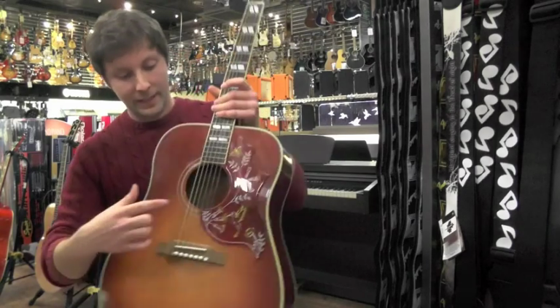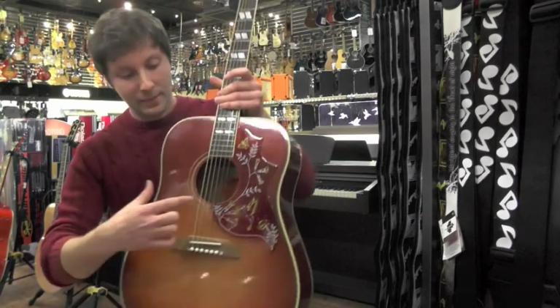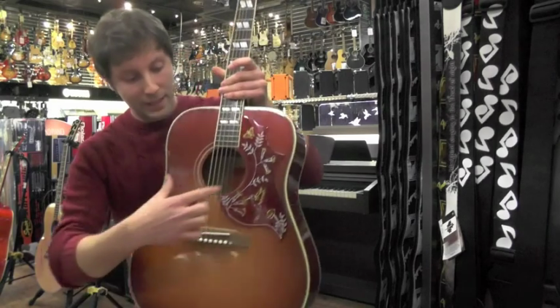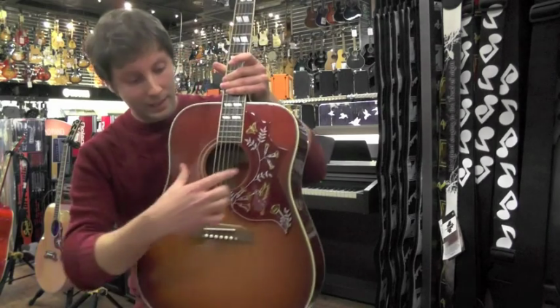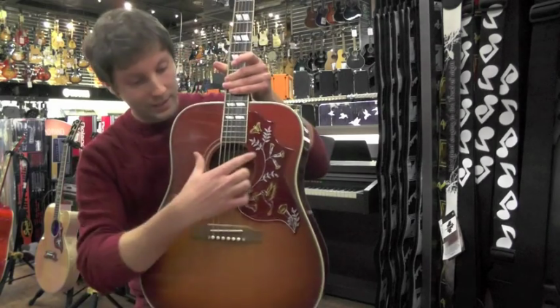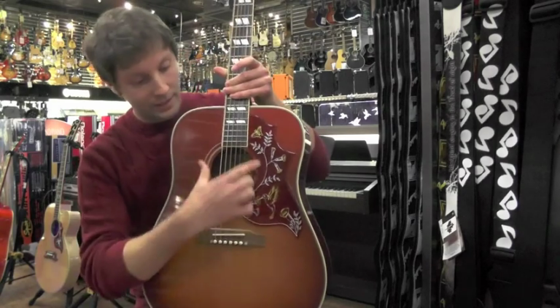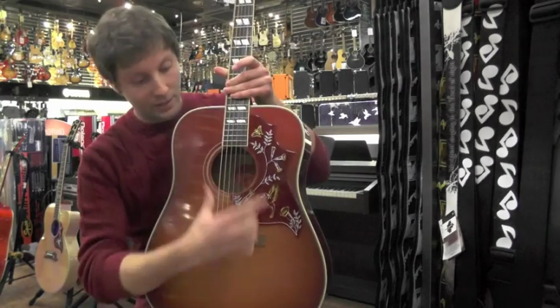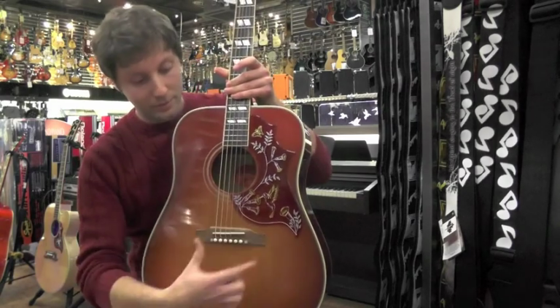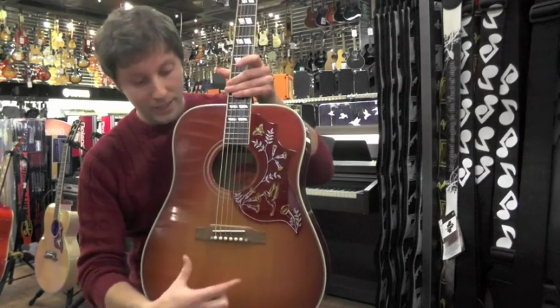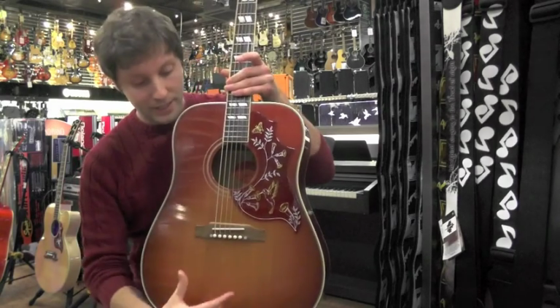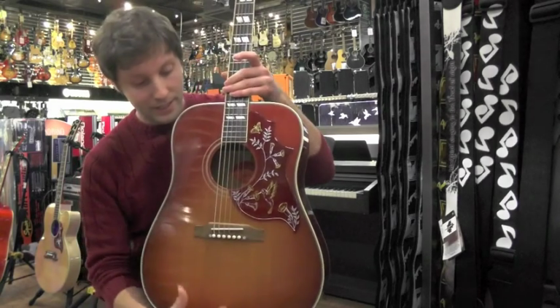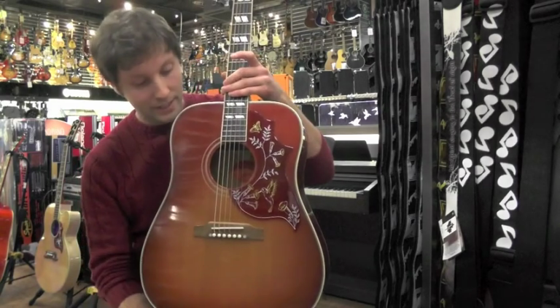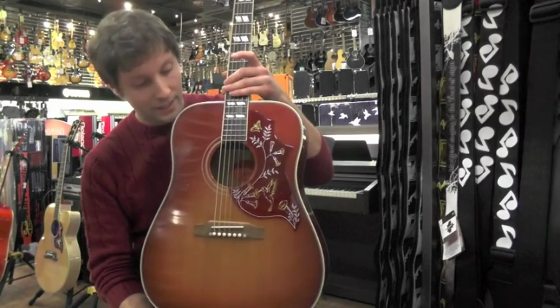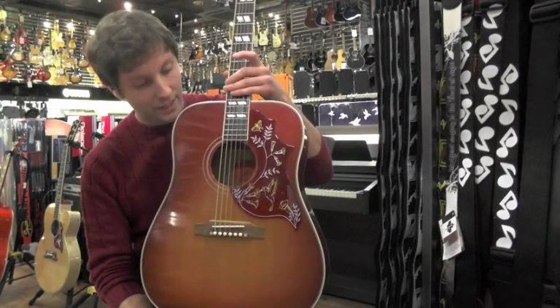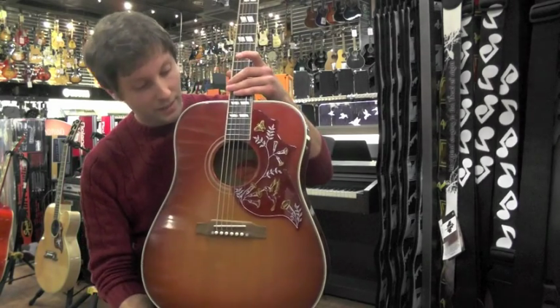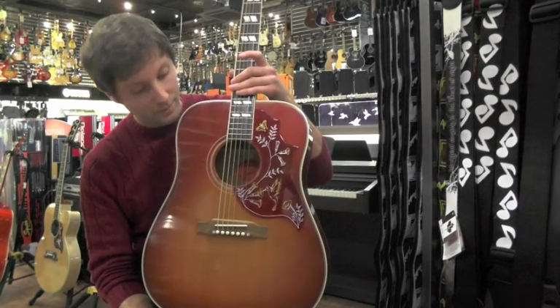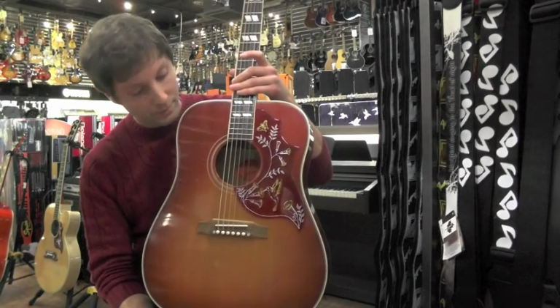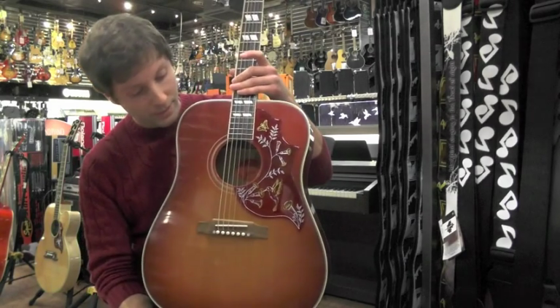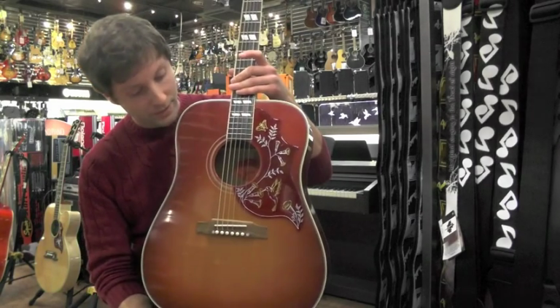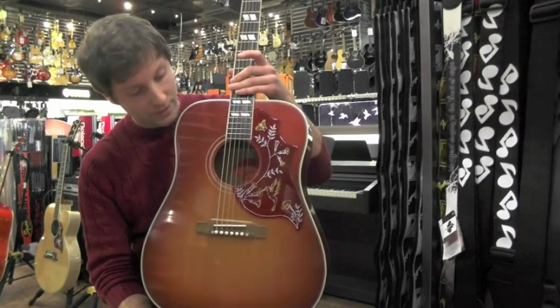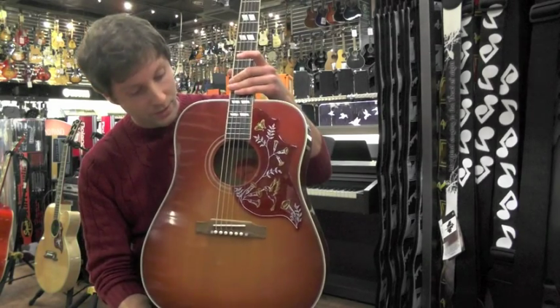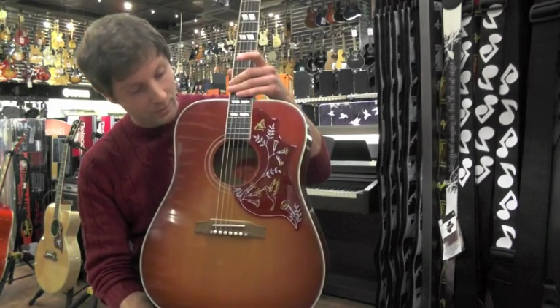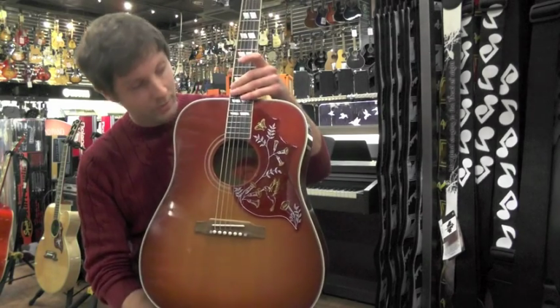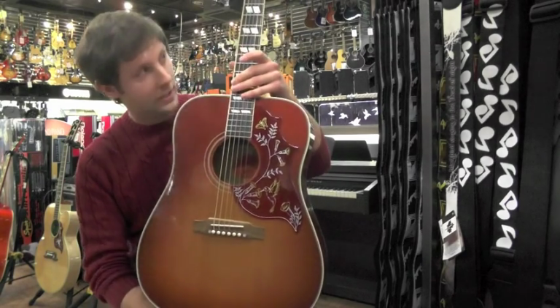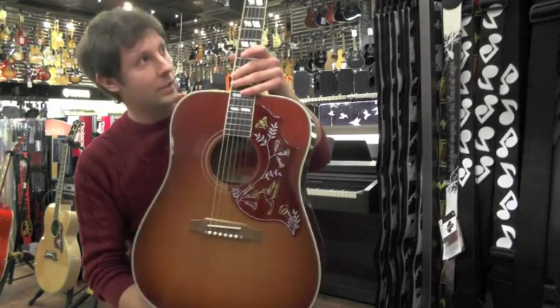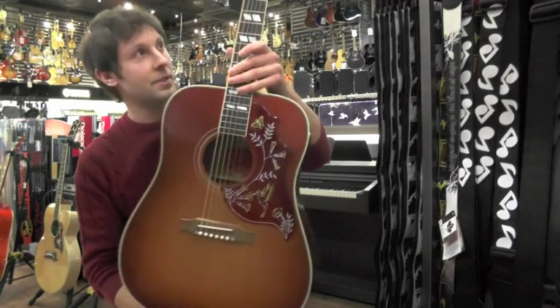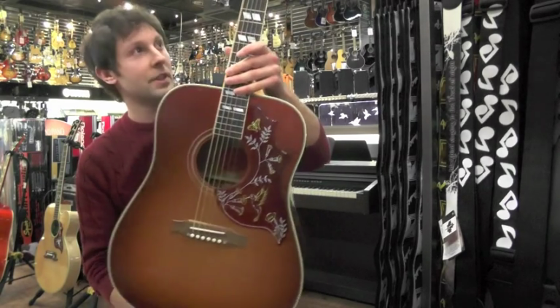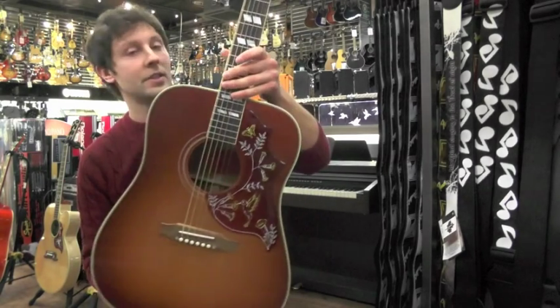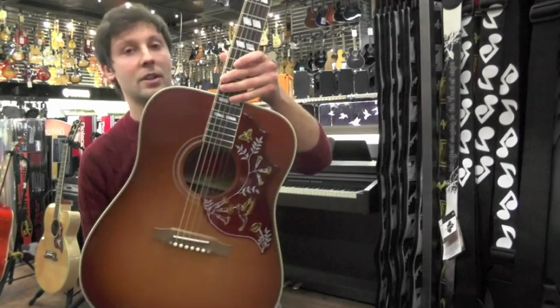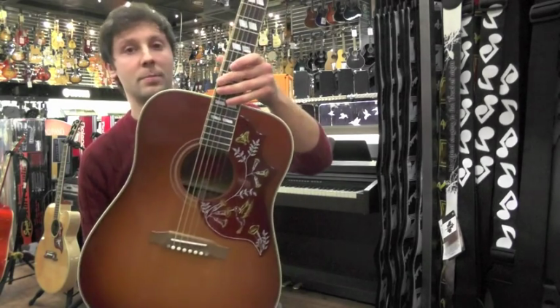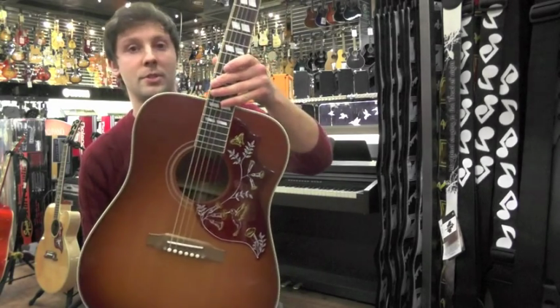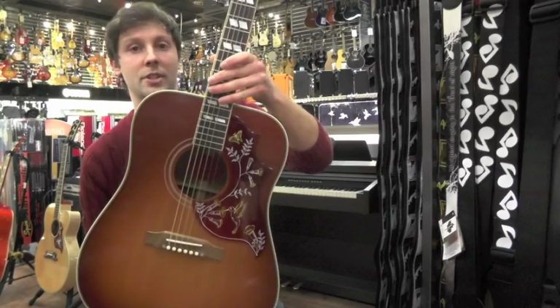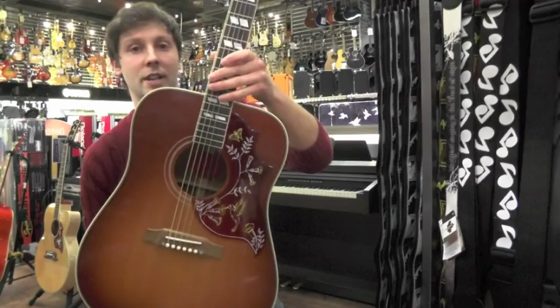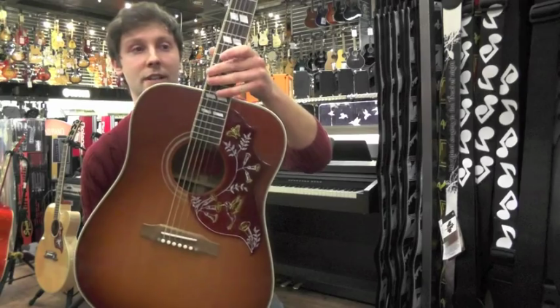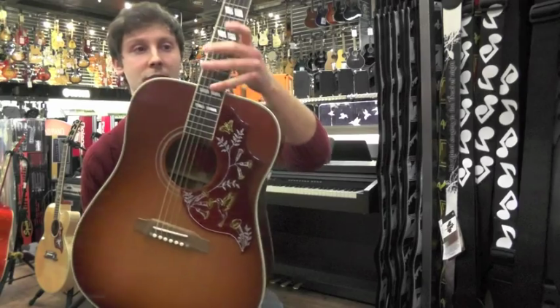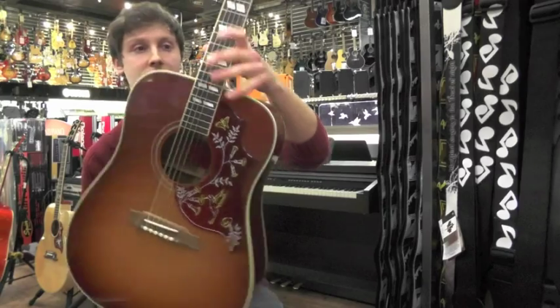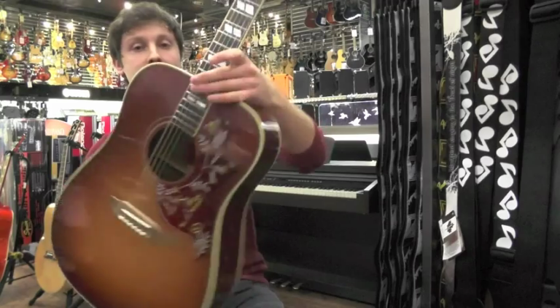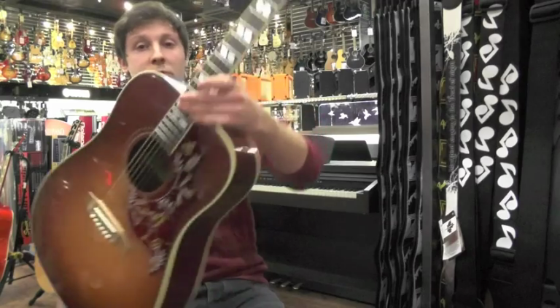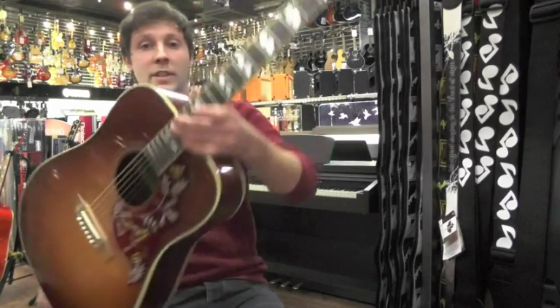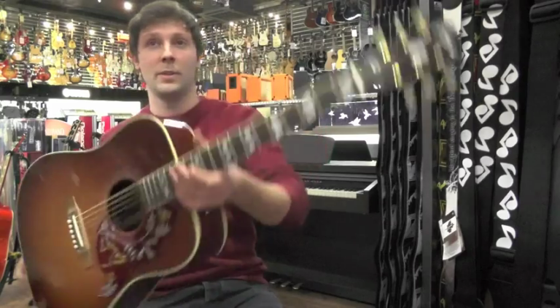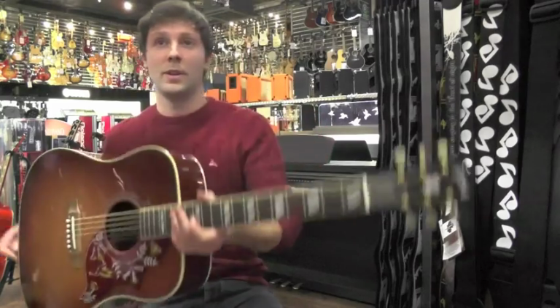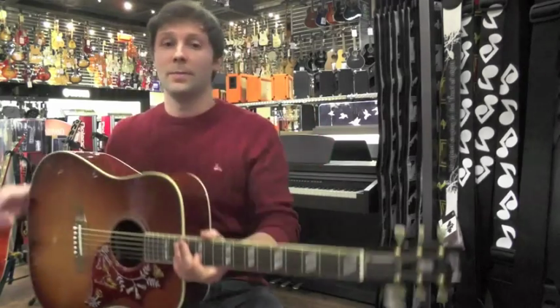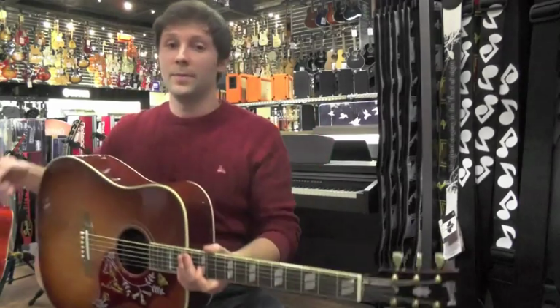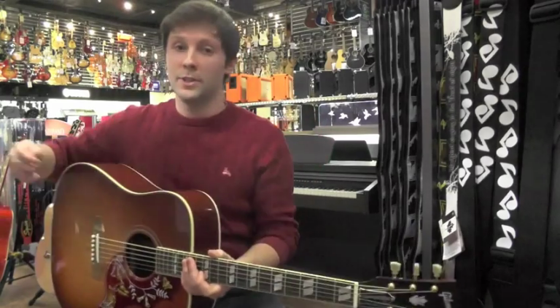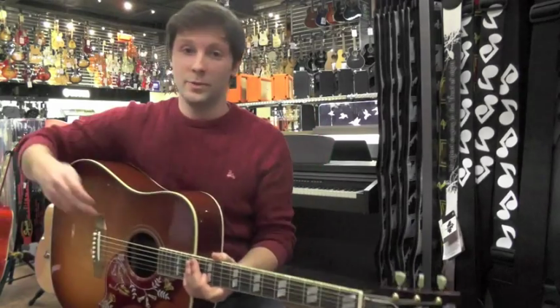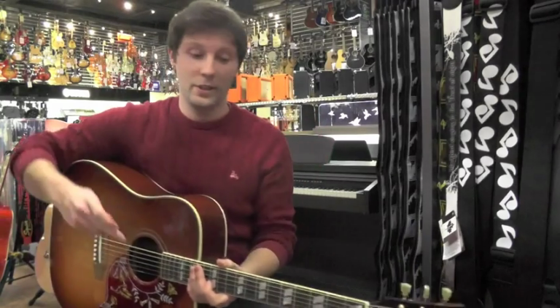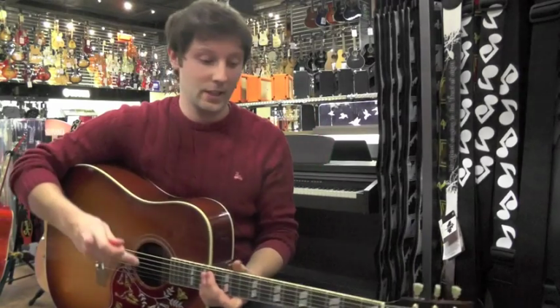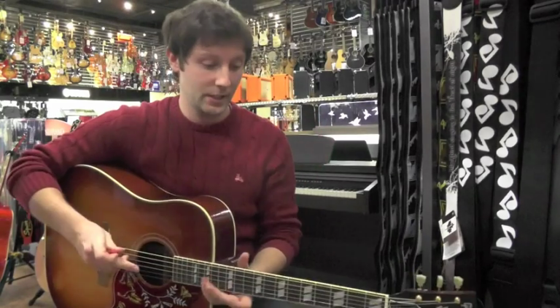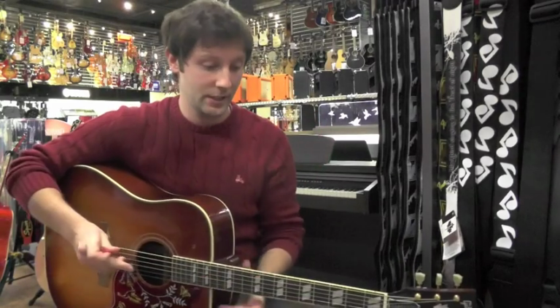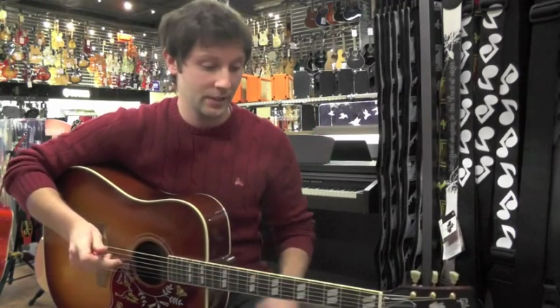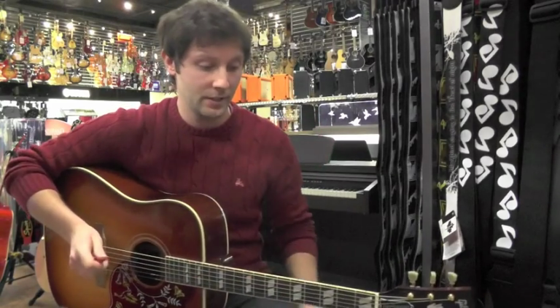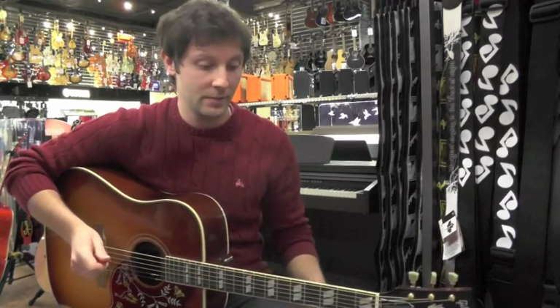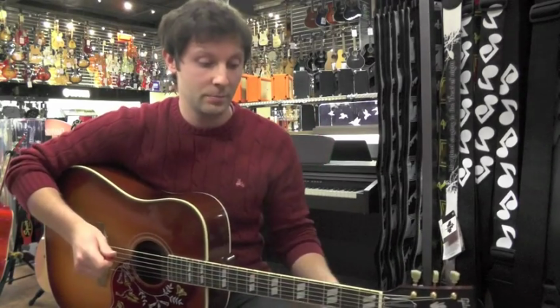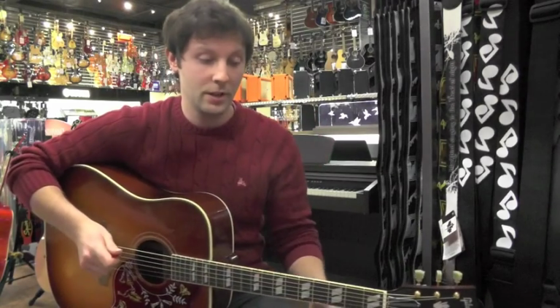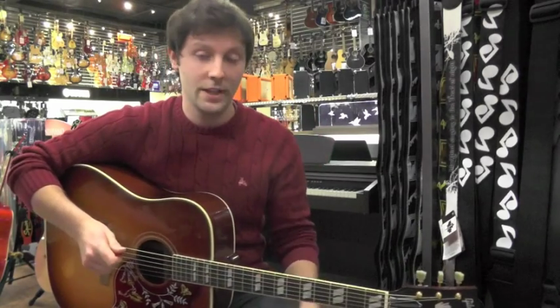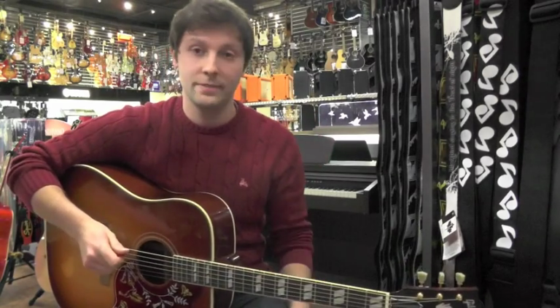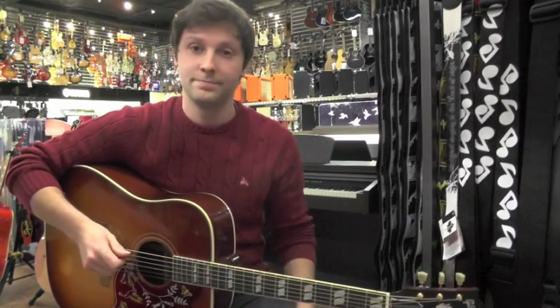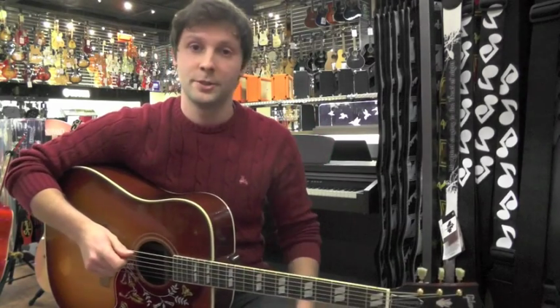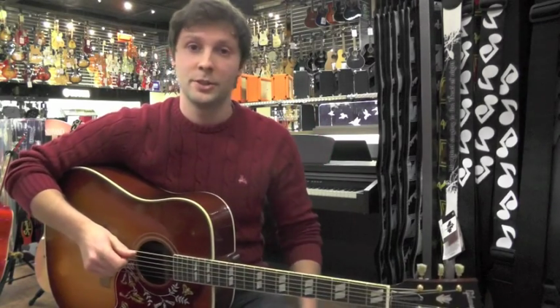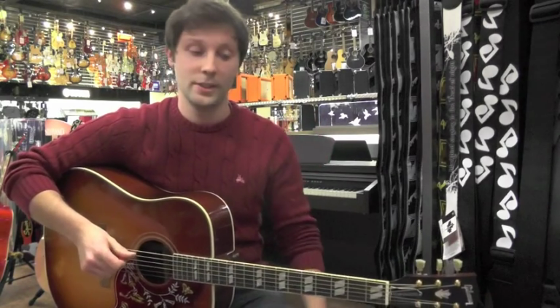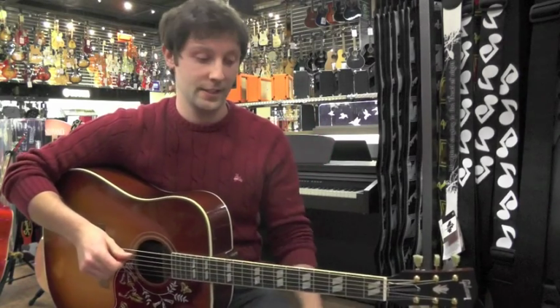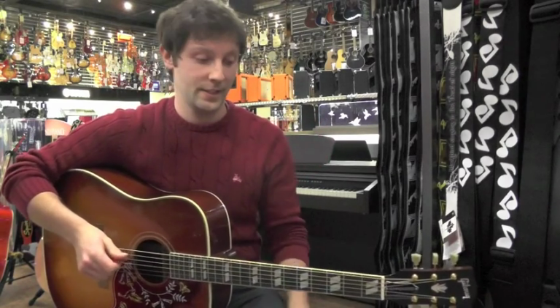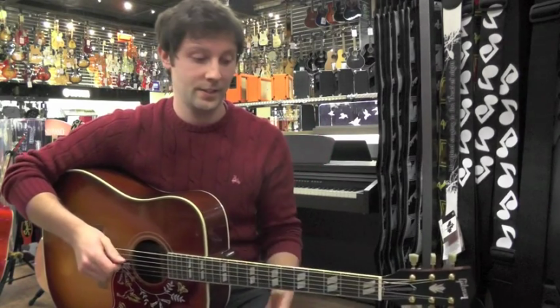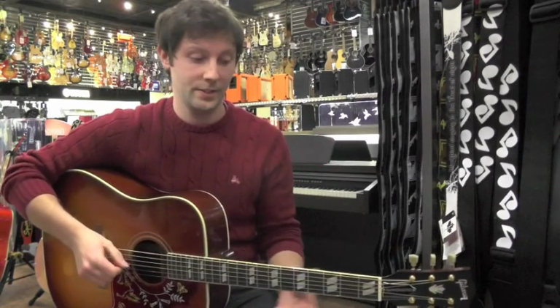The hand-scalloped bracing here behind the top helps the guitar project really well. It's really nice and bright, clear sound.